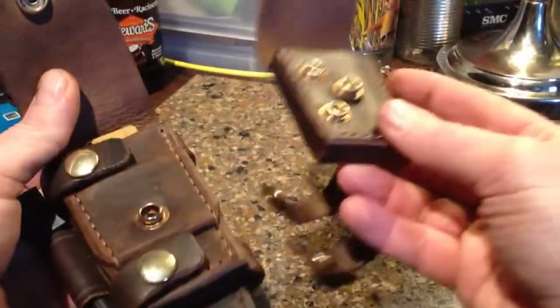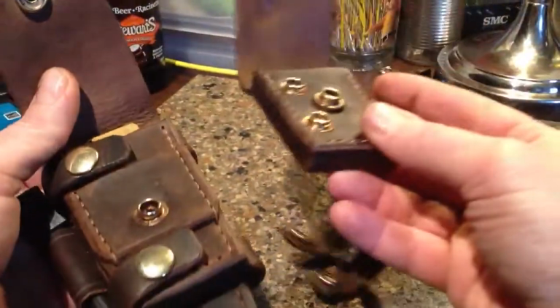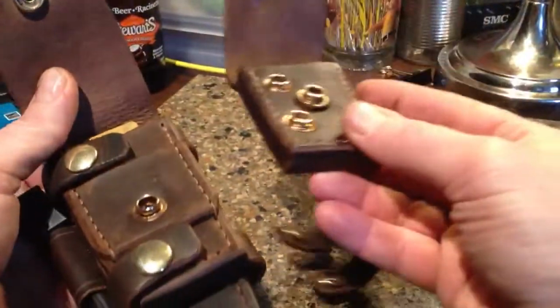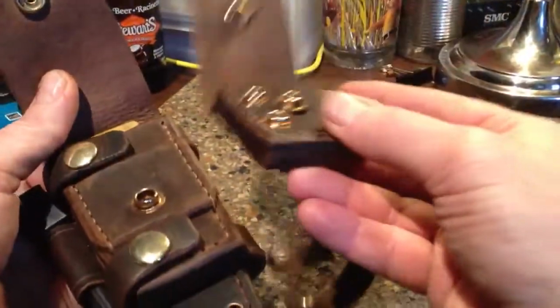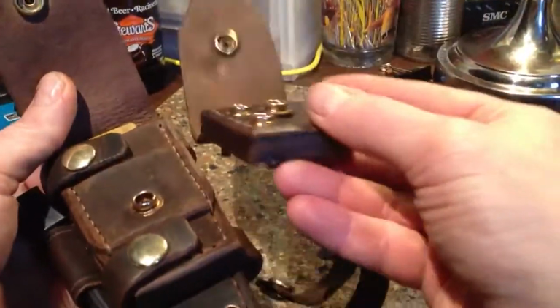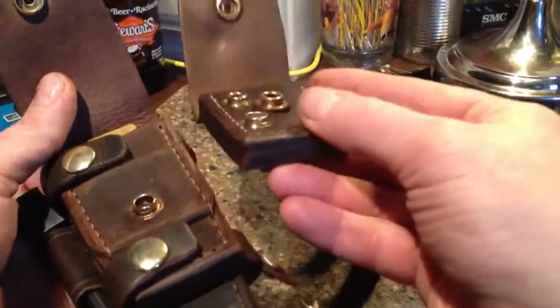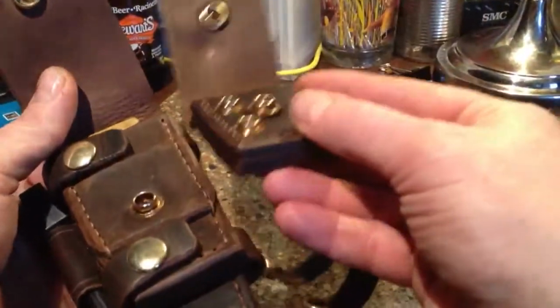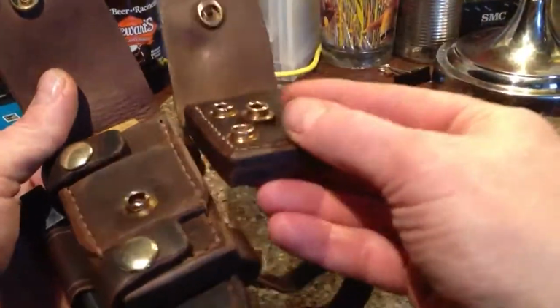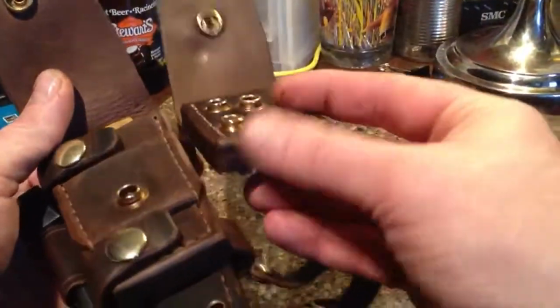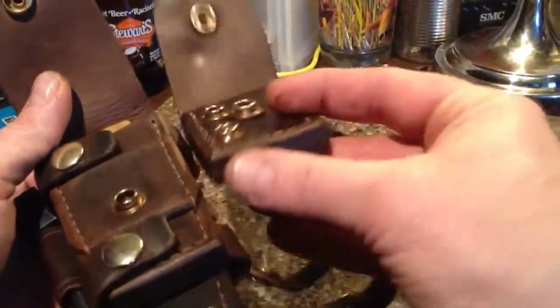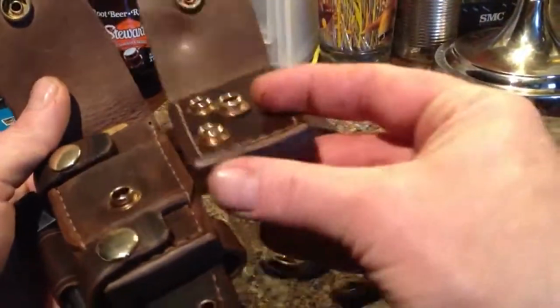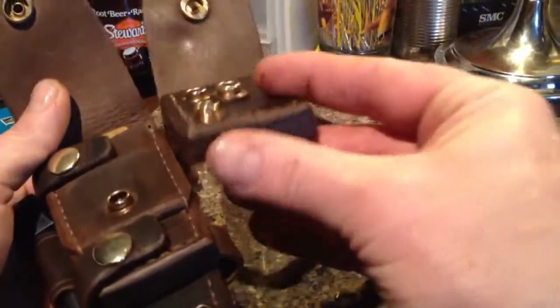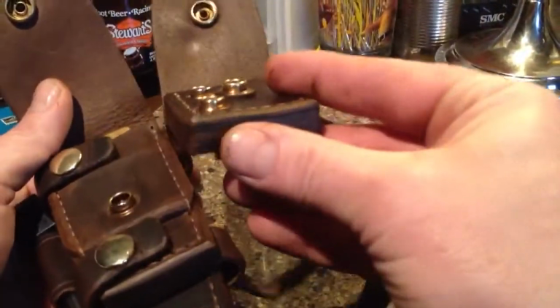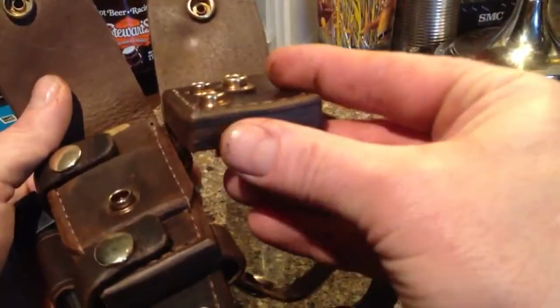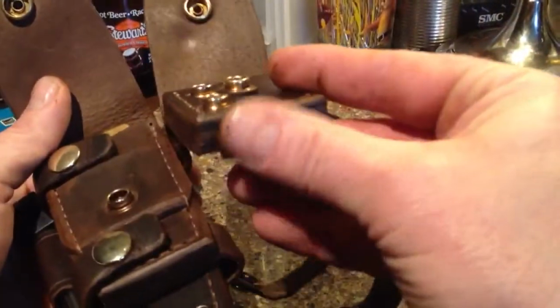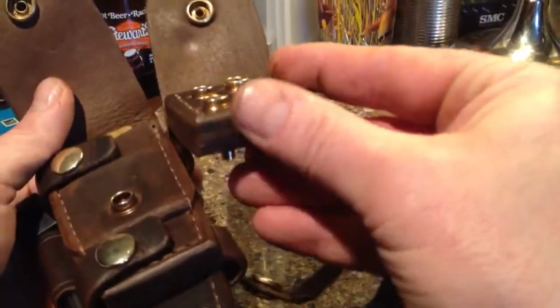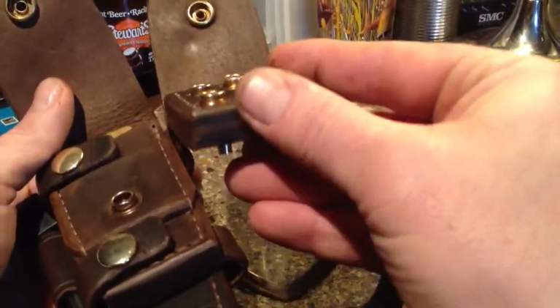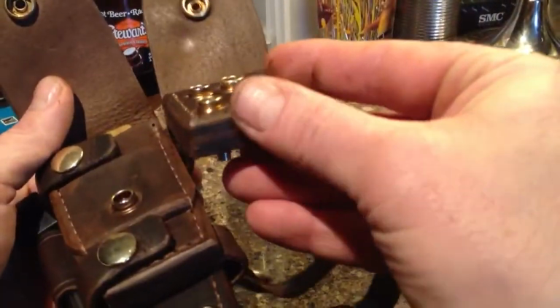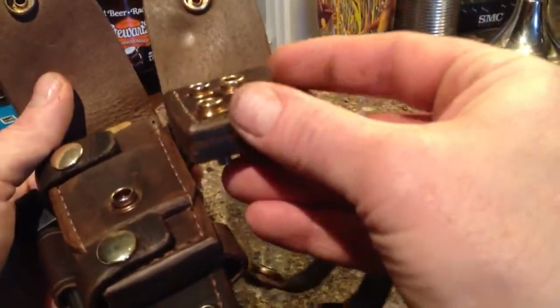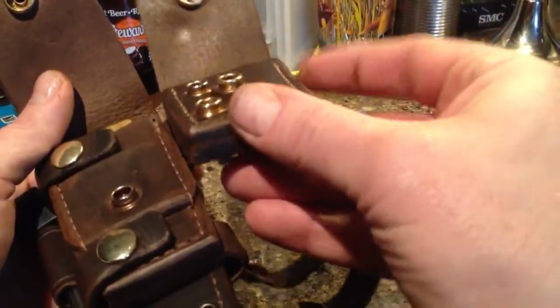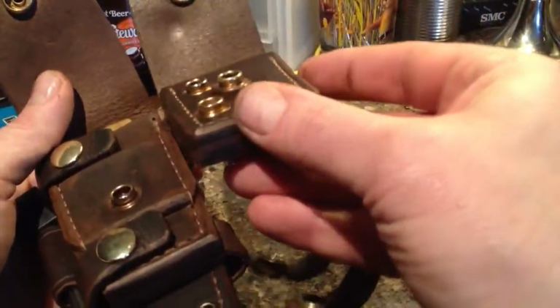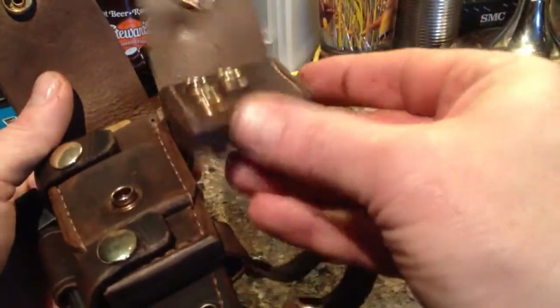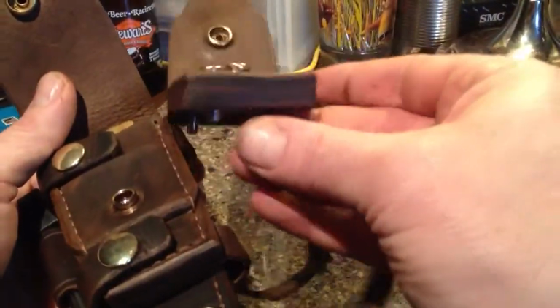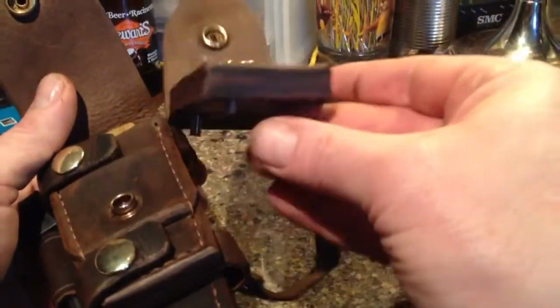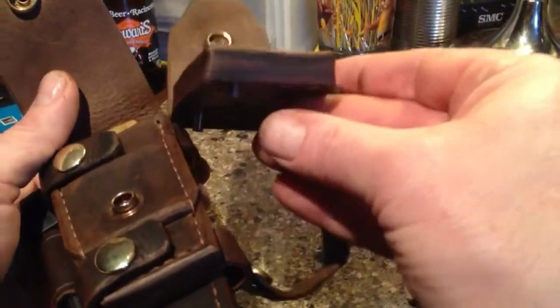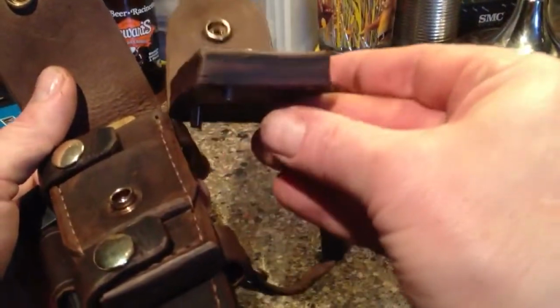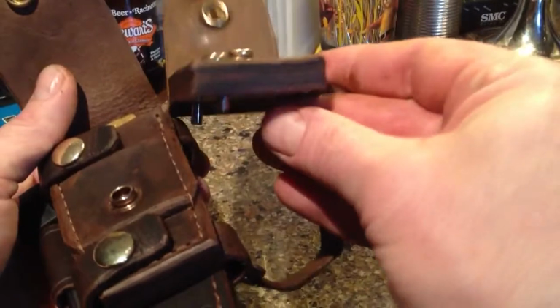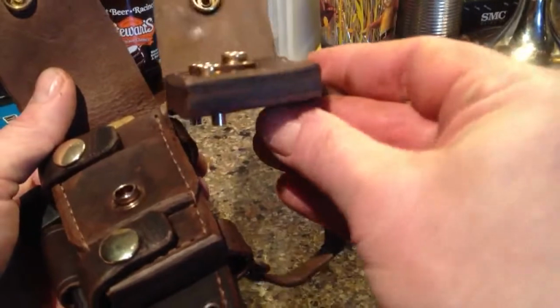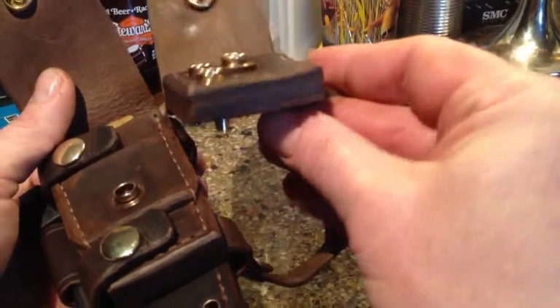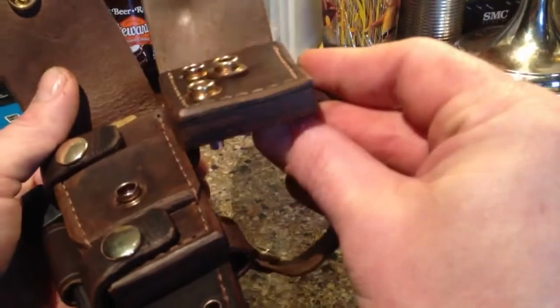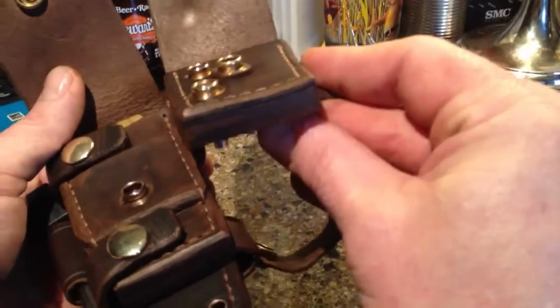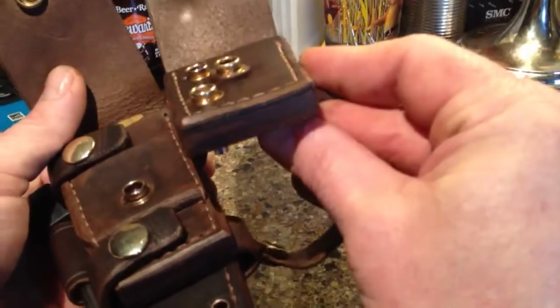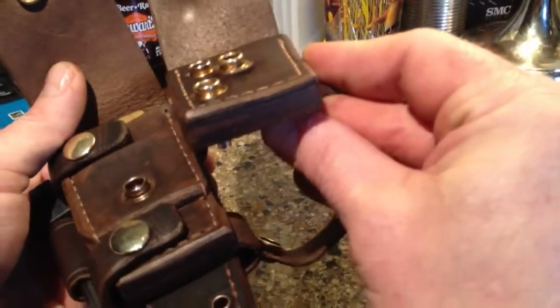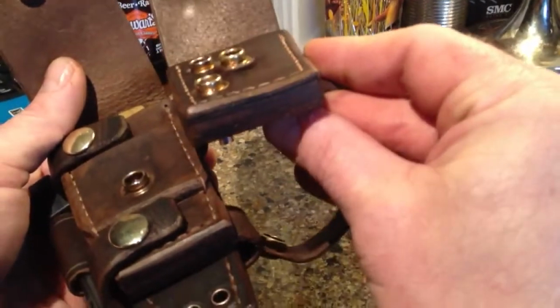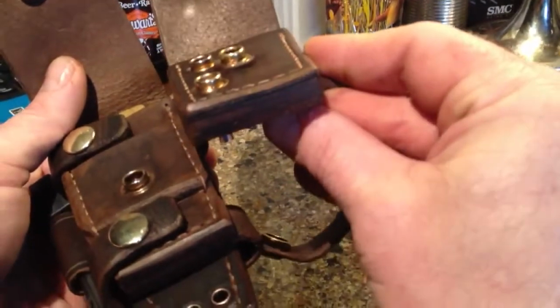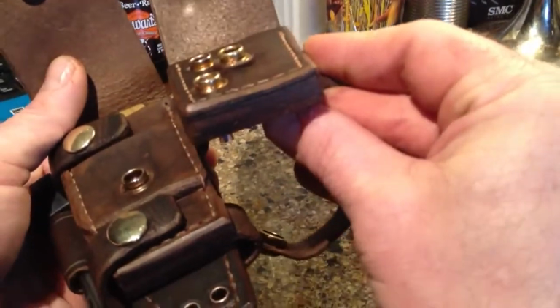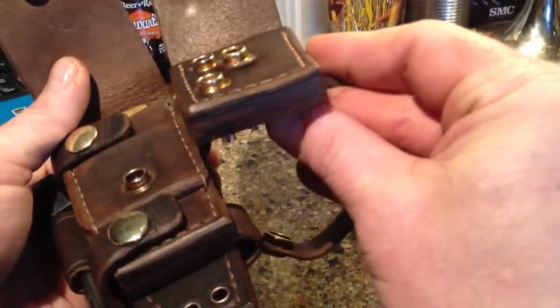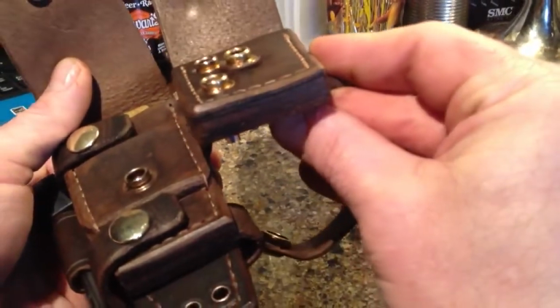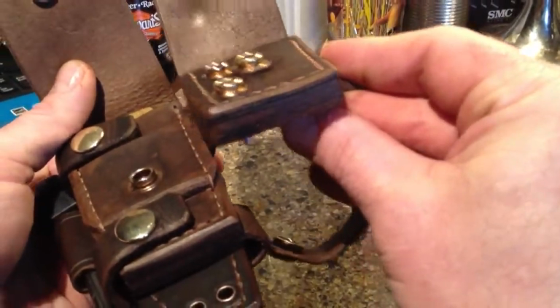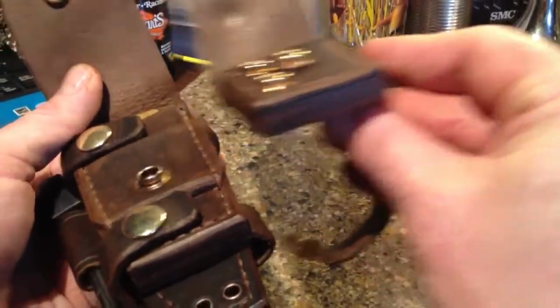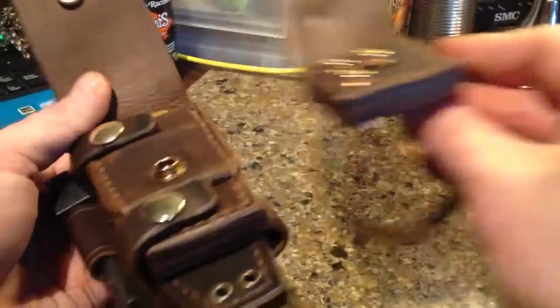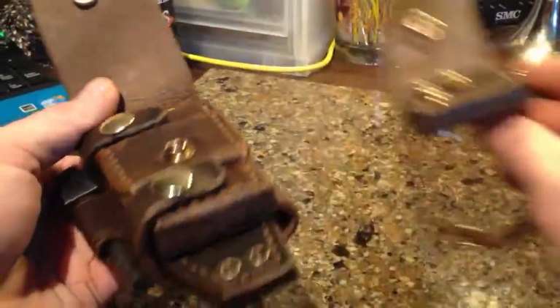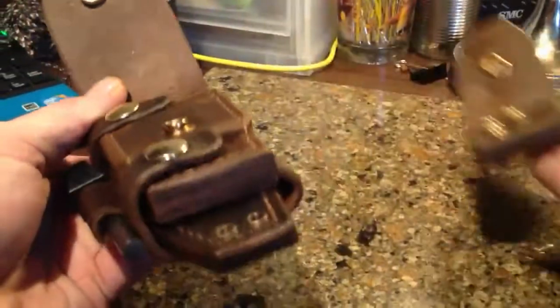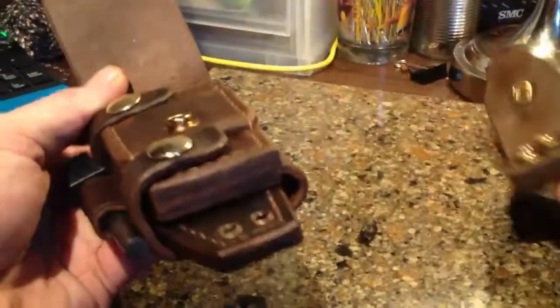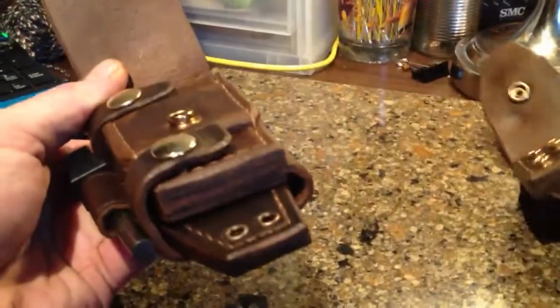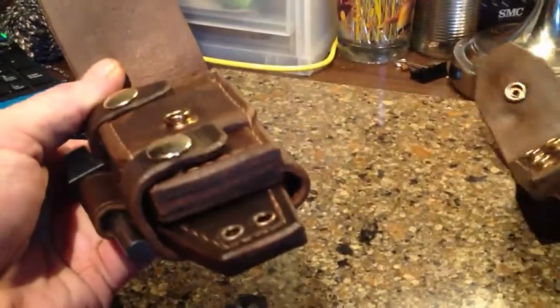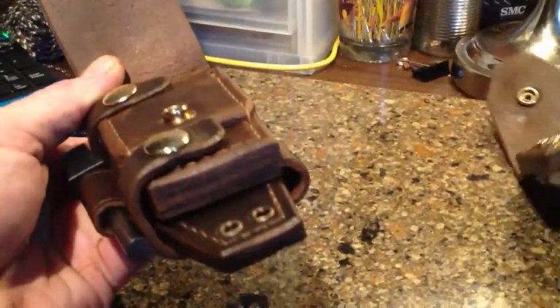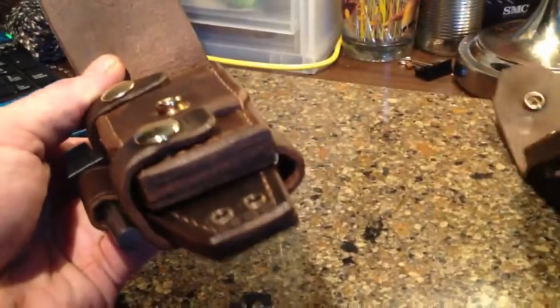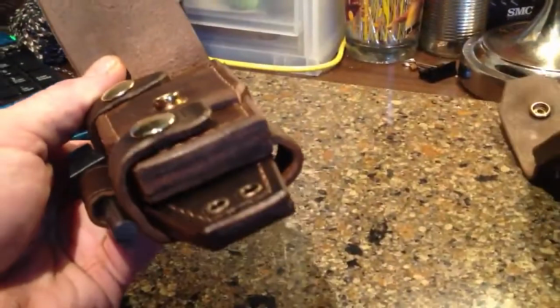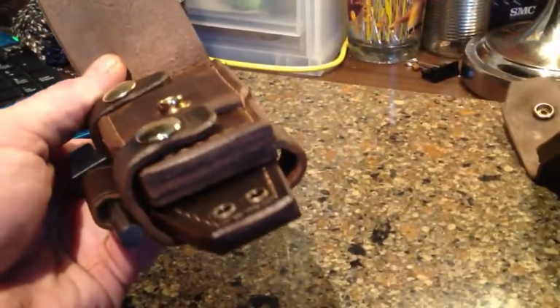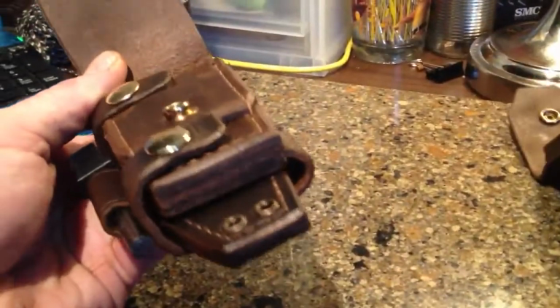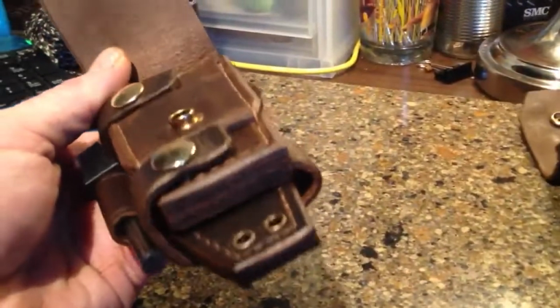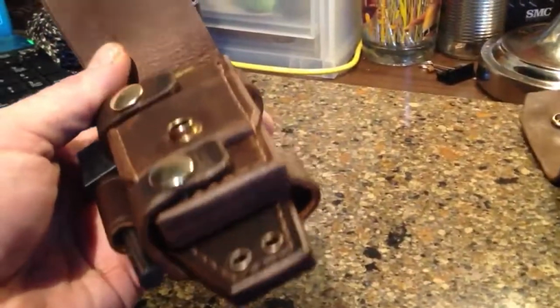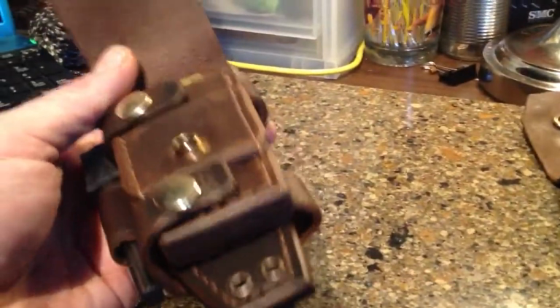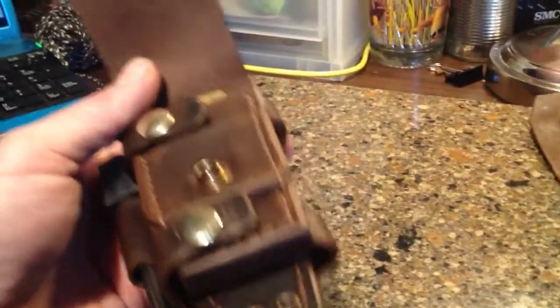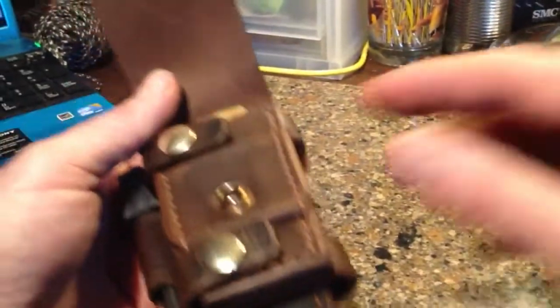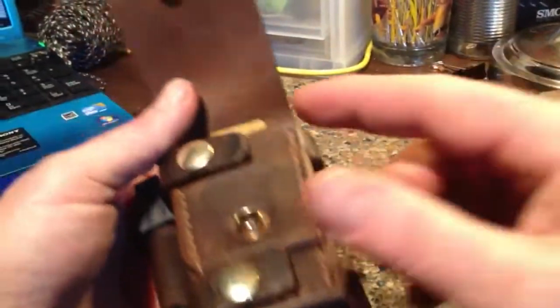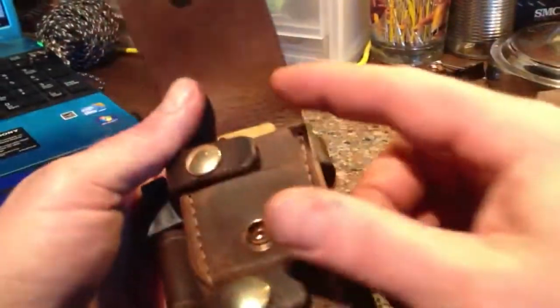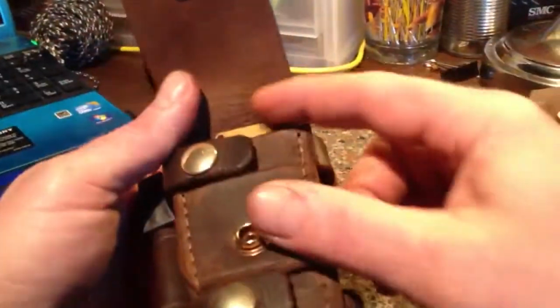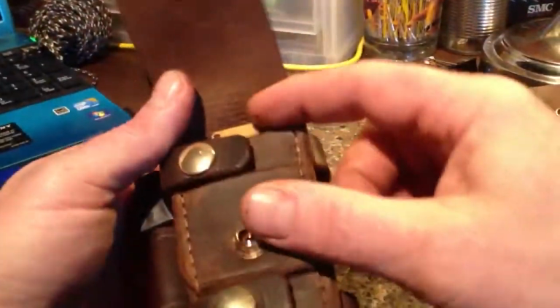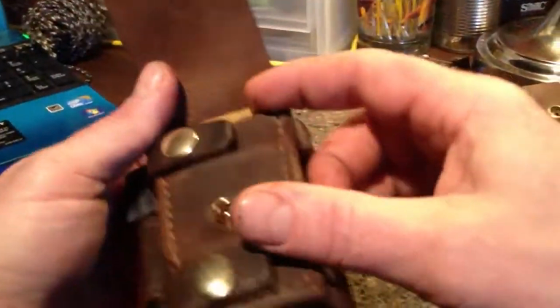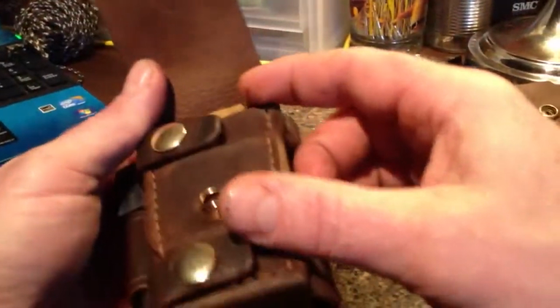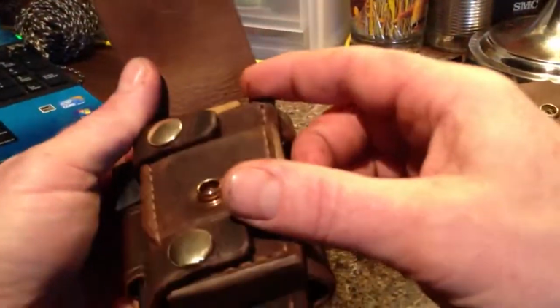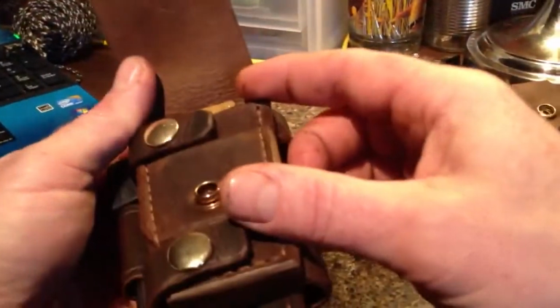As you can see at this harness here, I just had that small tab of leather. On this one, I've got that whole piece of leather.